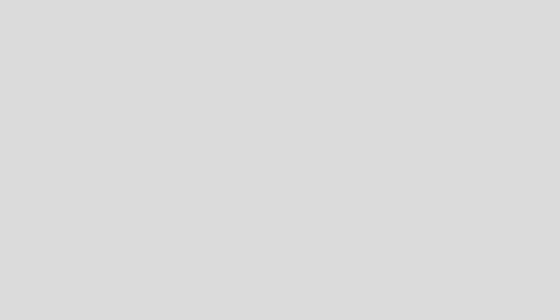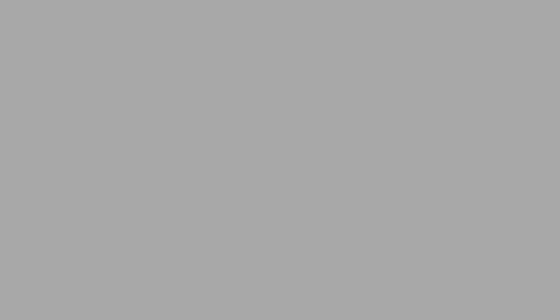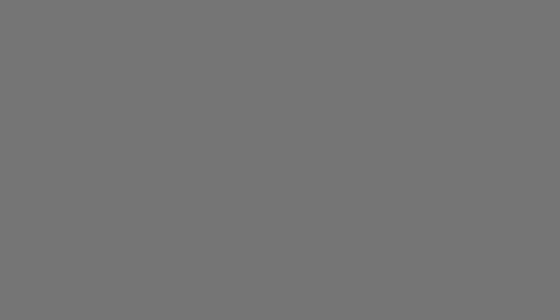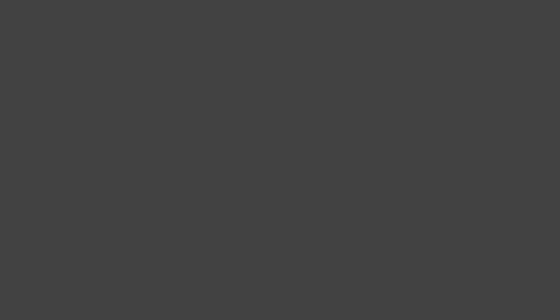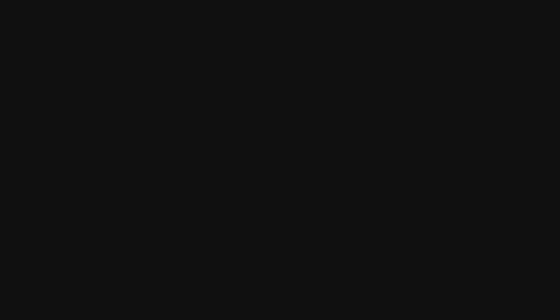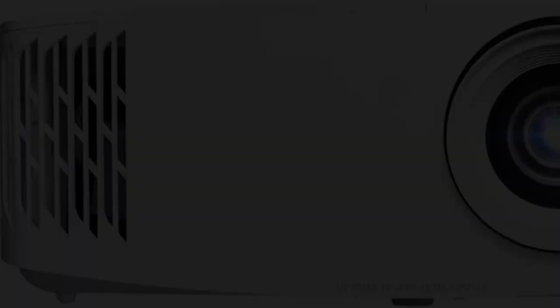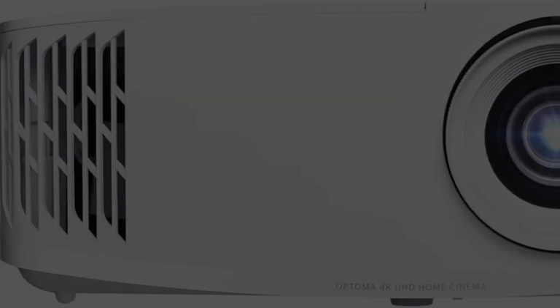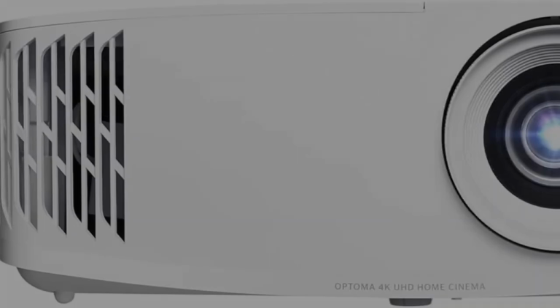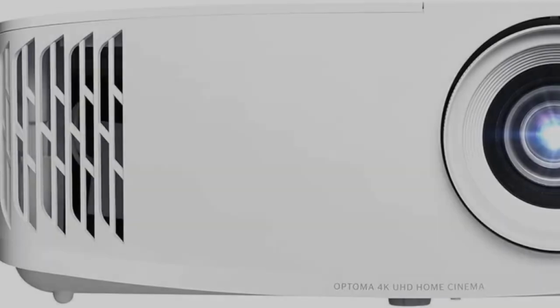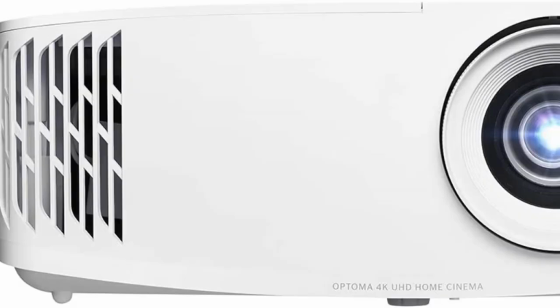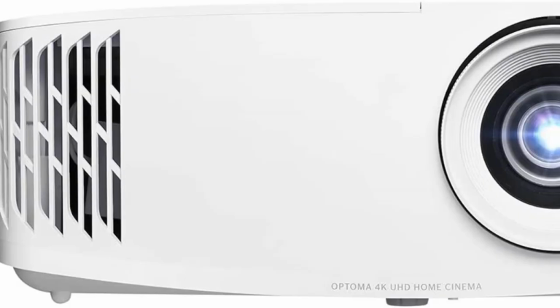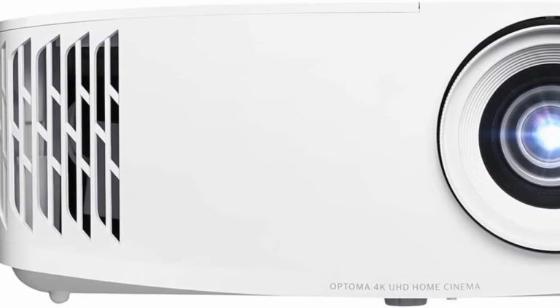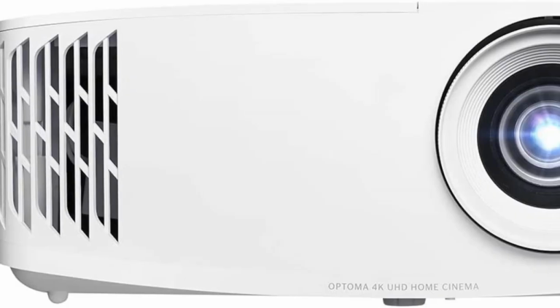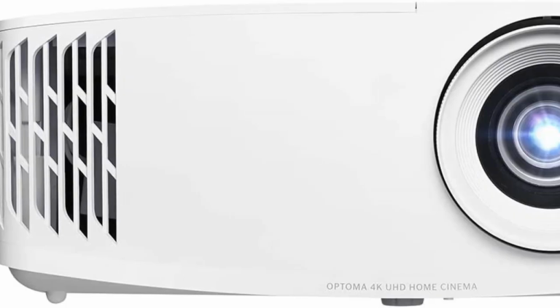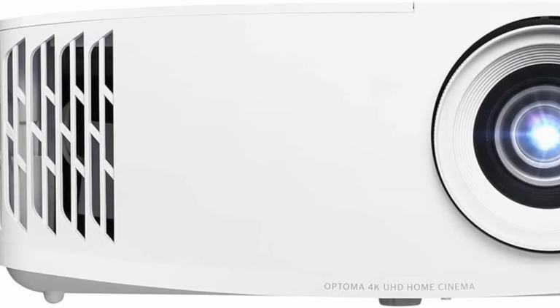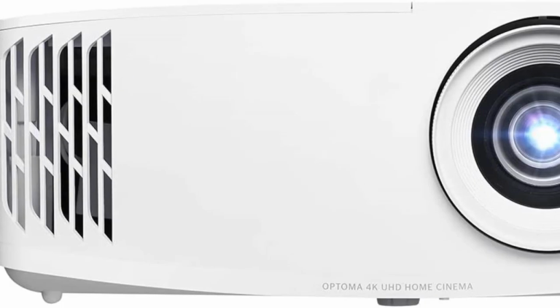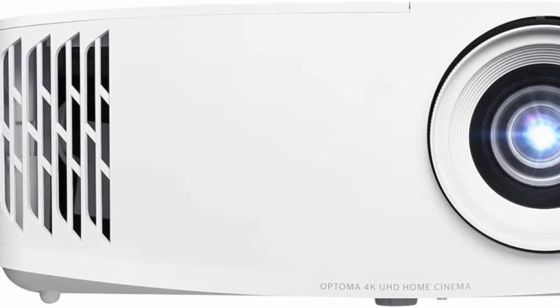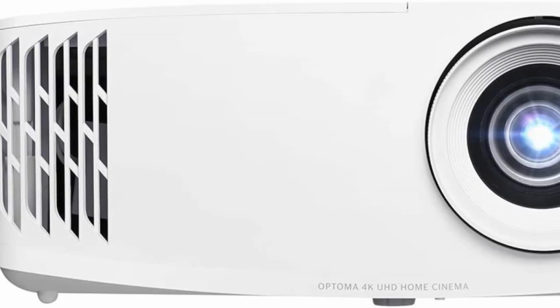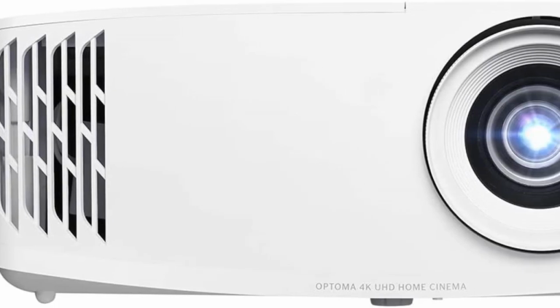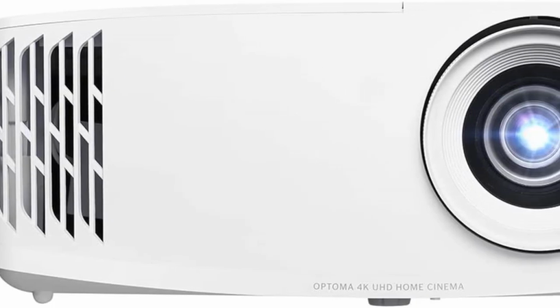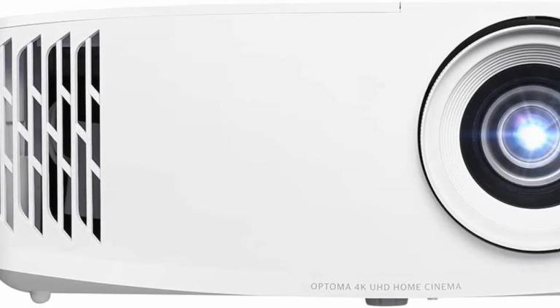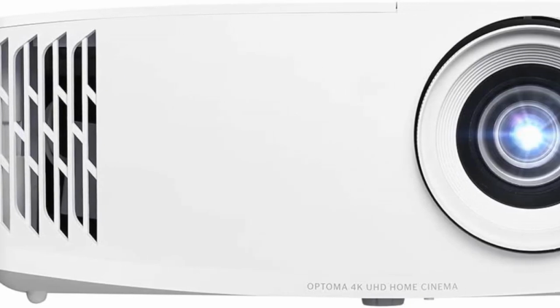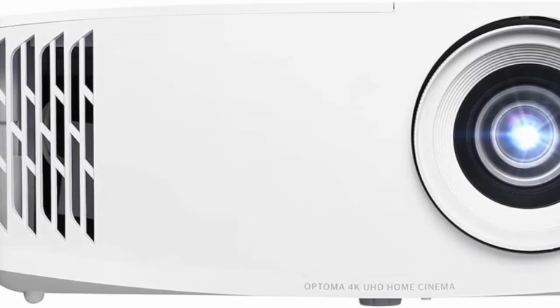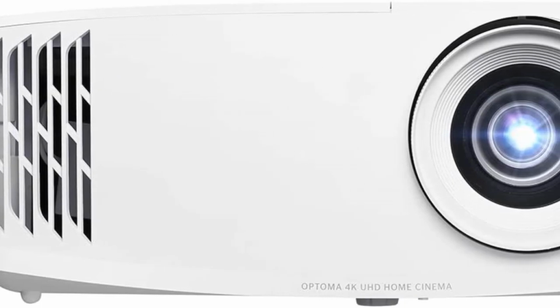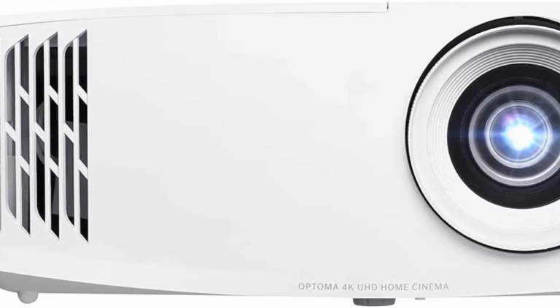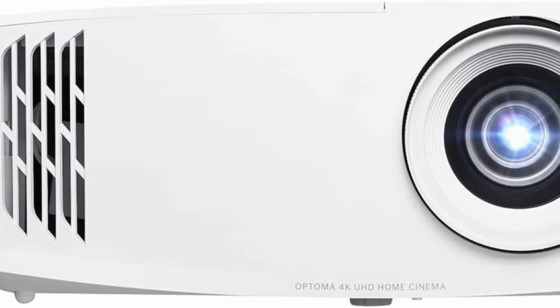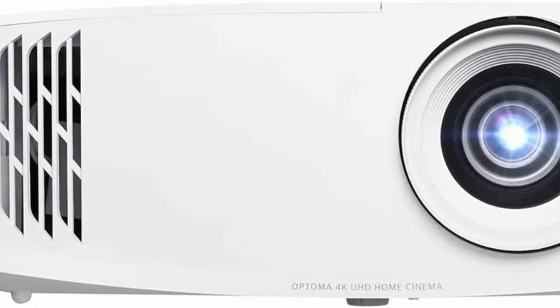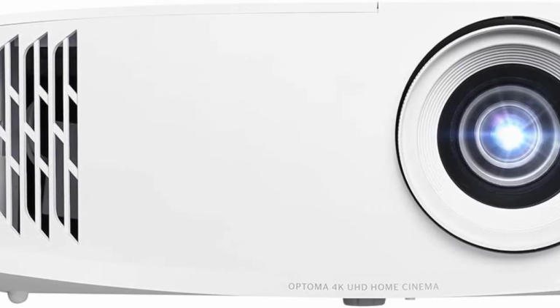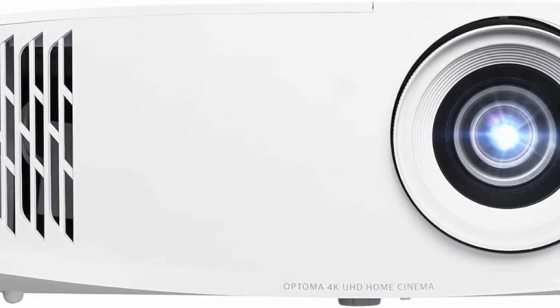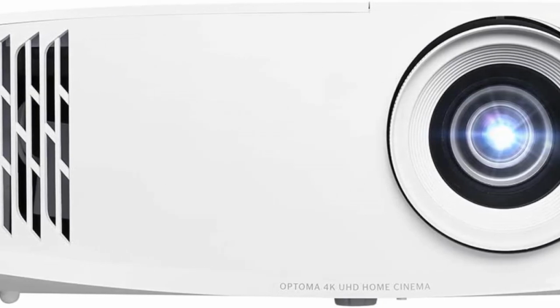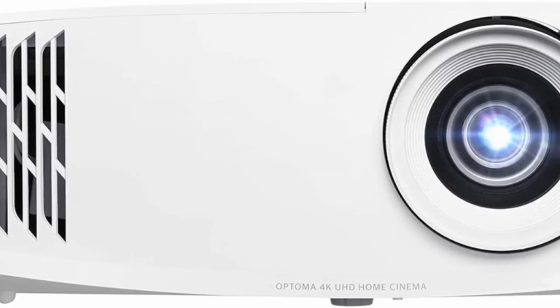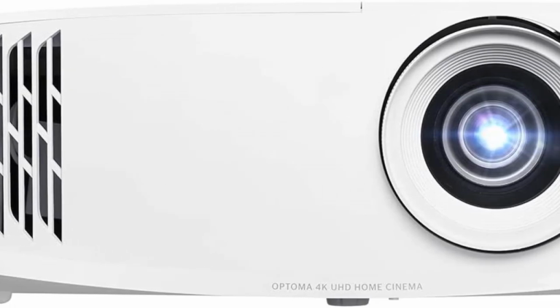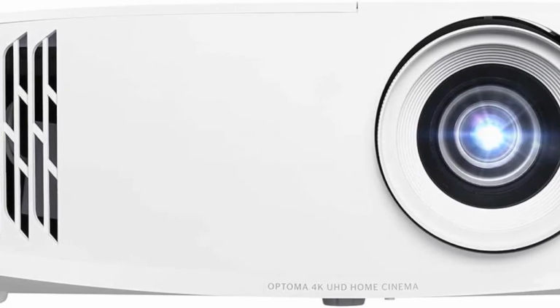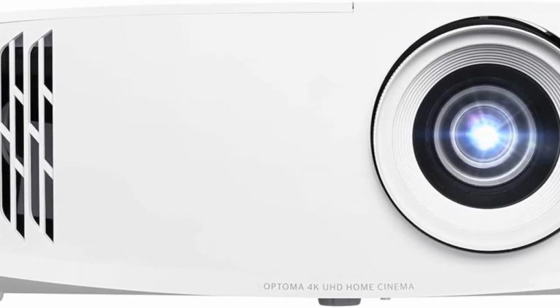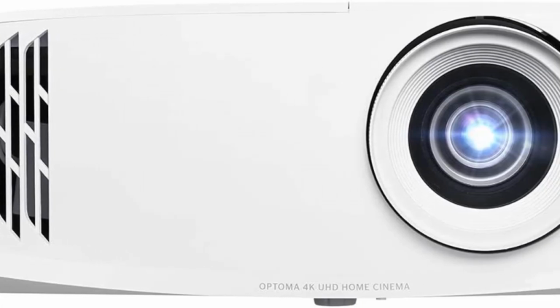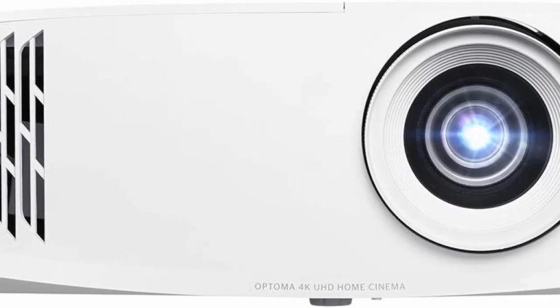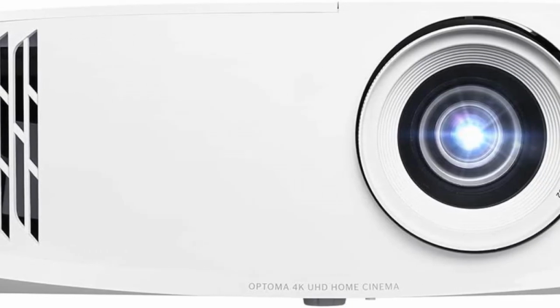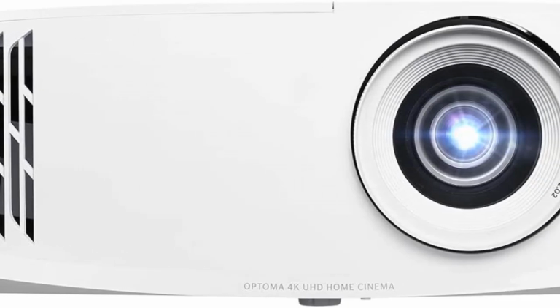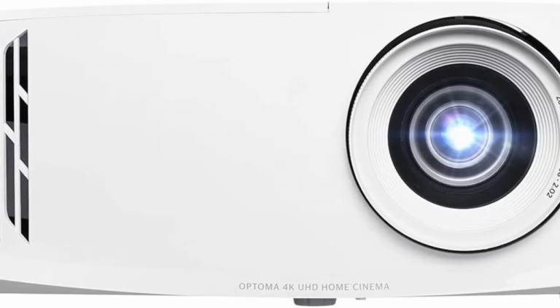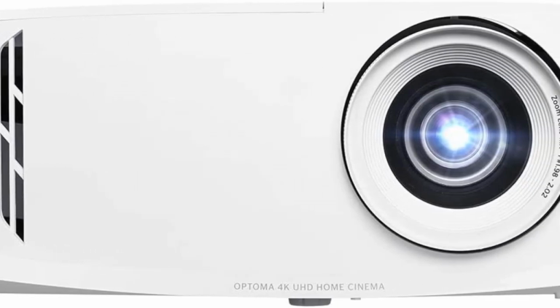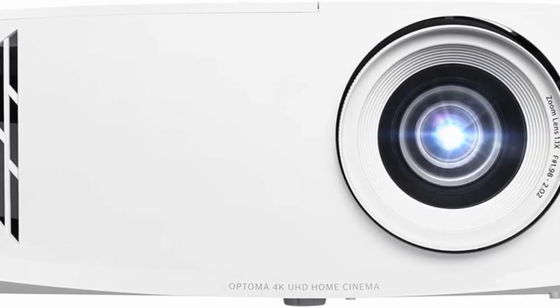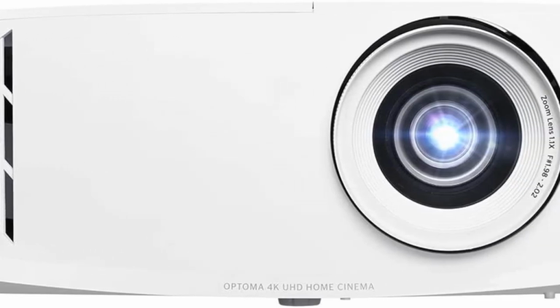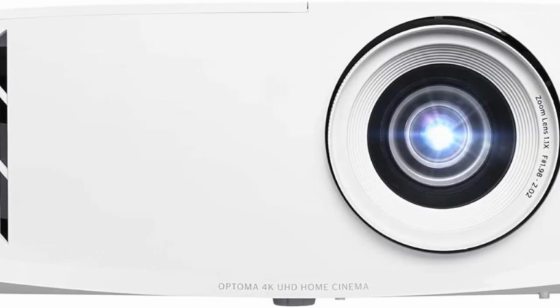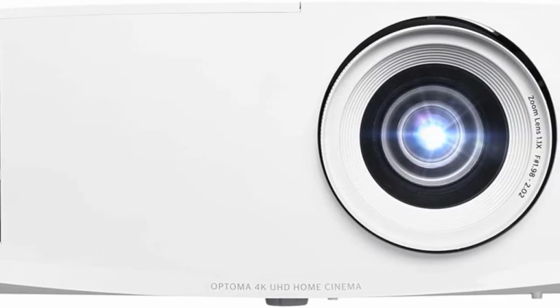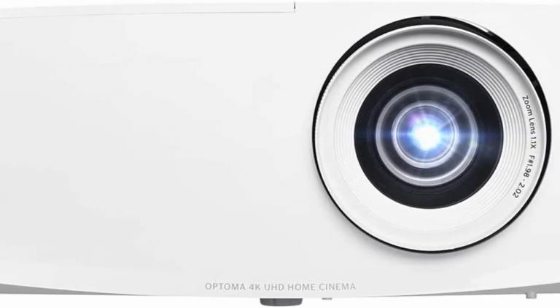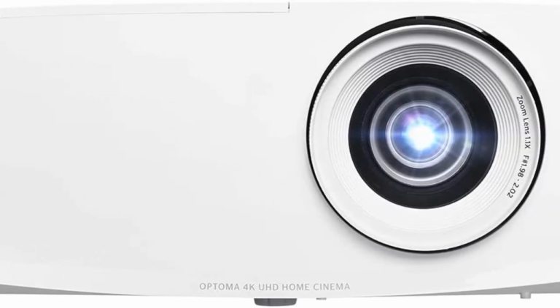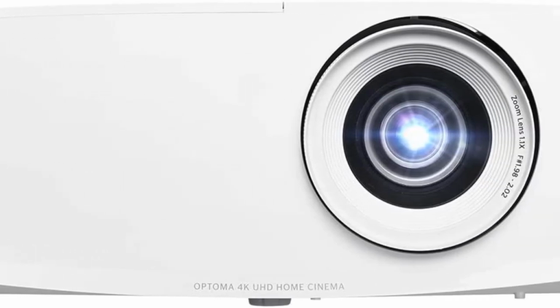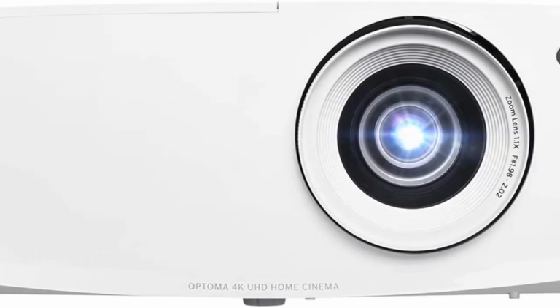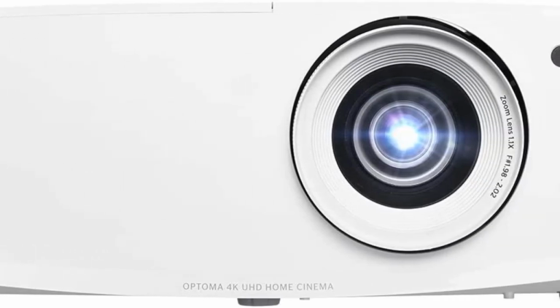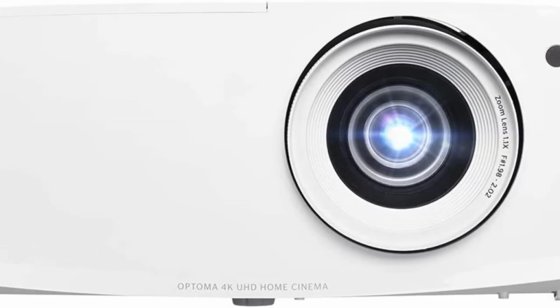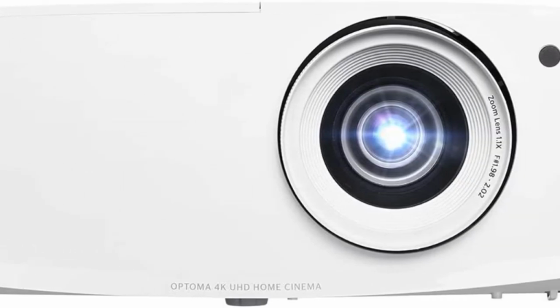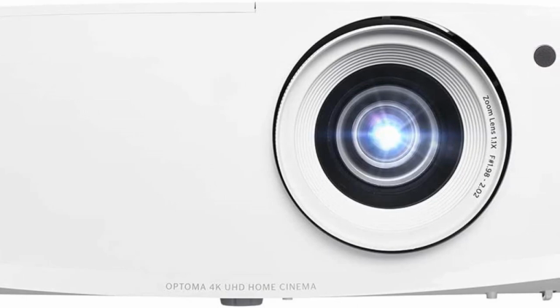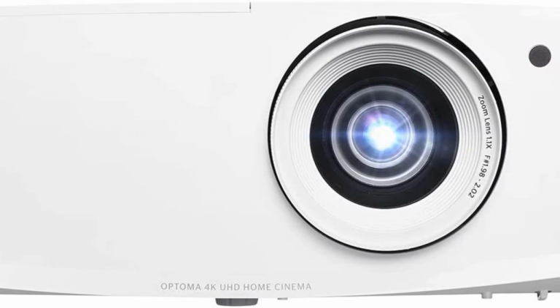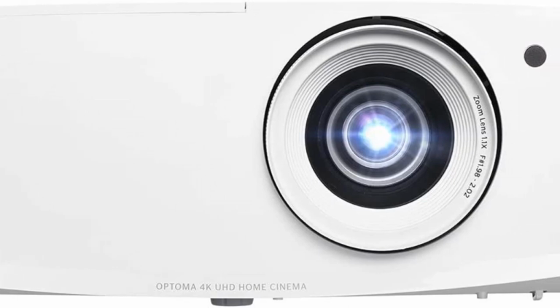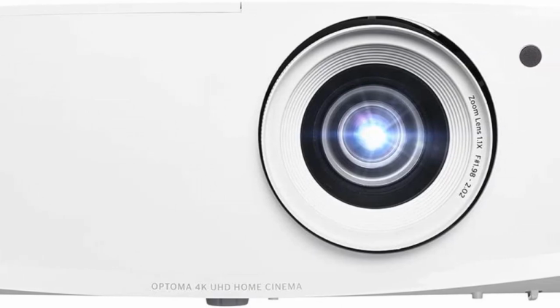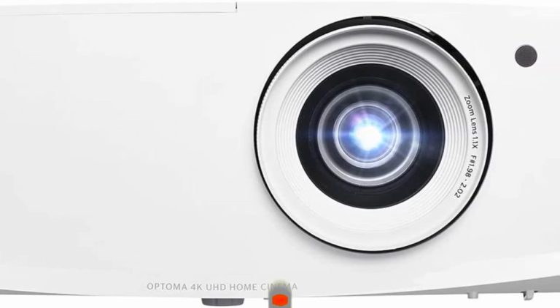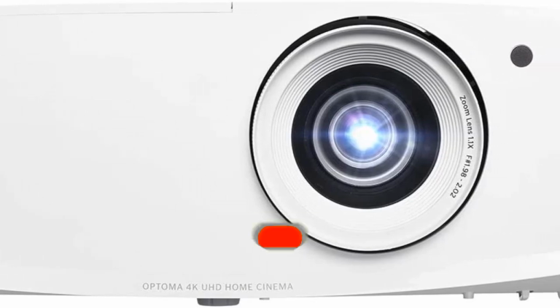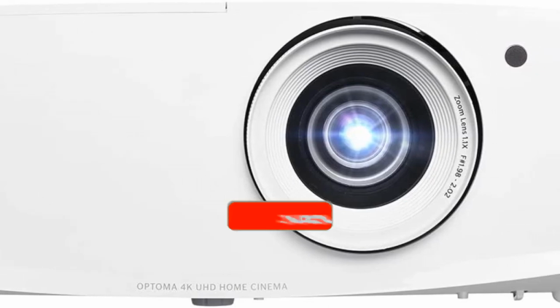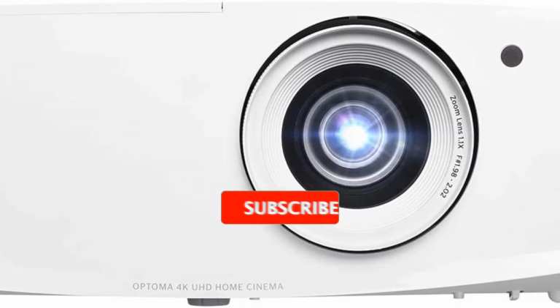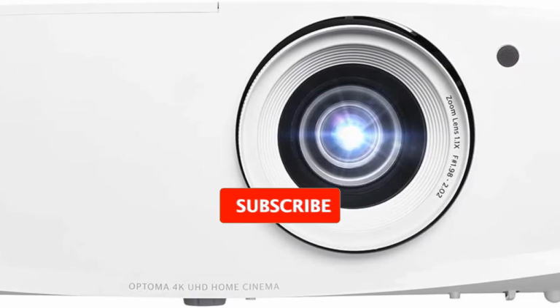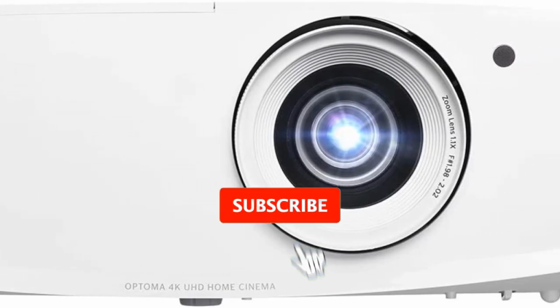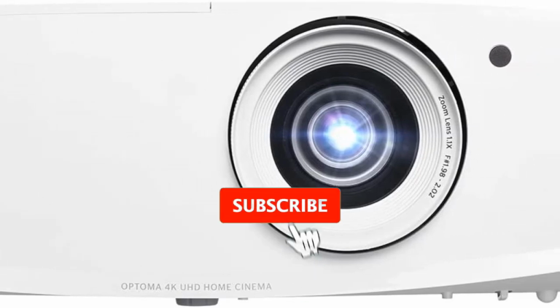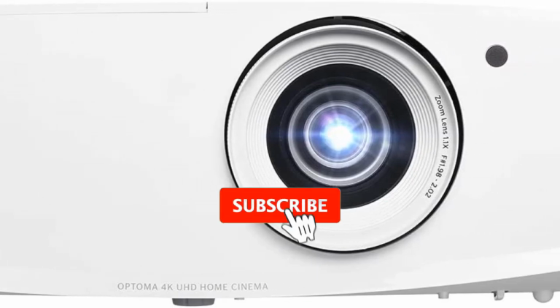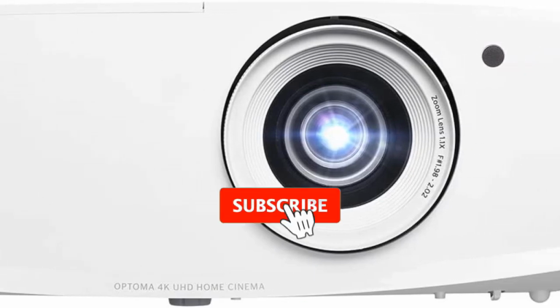Are you looking for the best 4K projectors? In this video we will look at some of the best 4K projectors on the market.